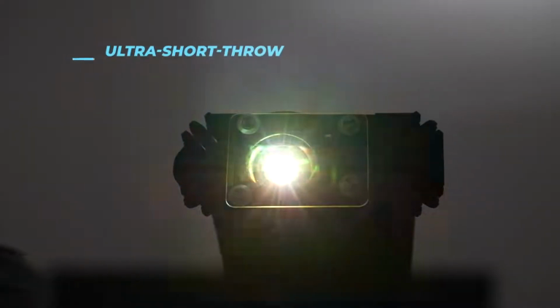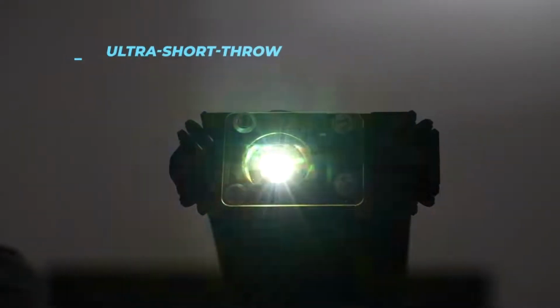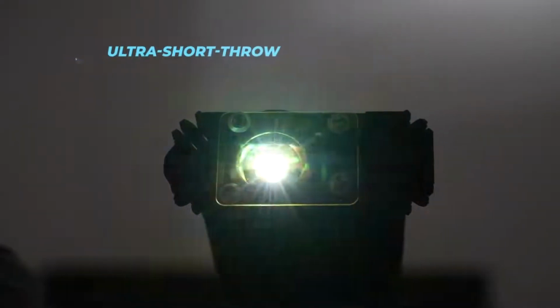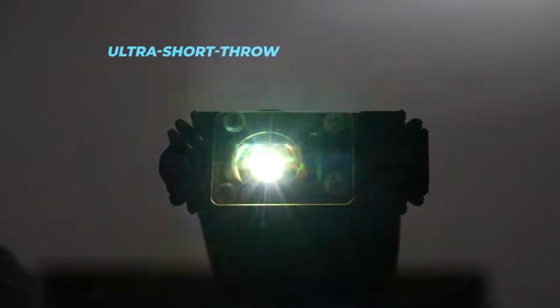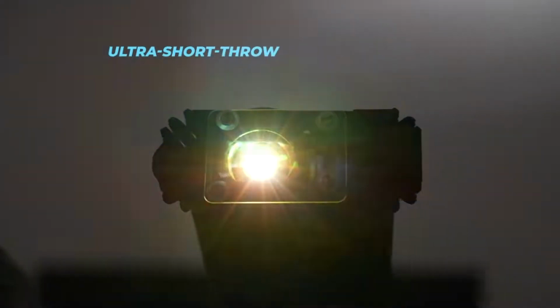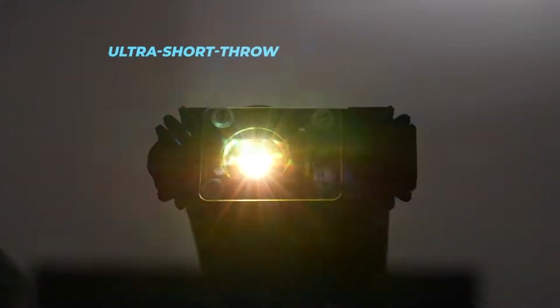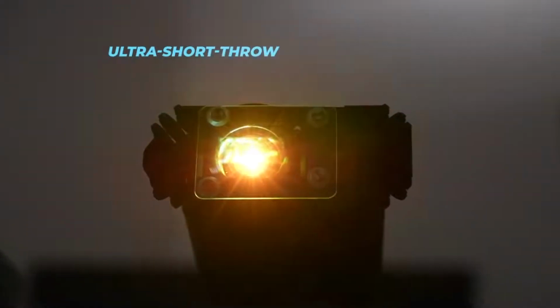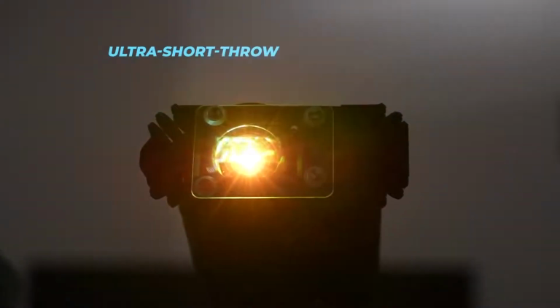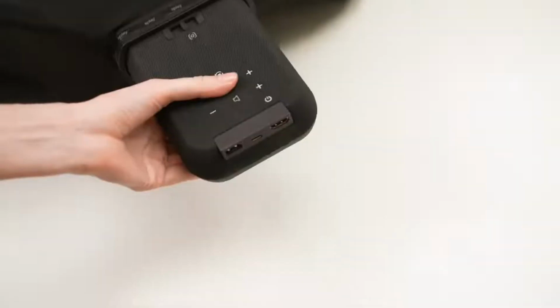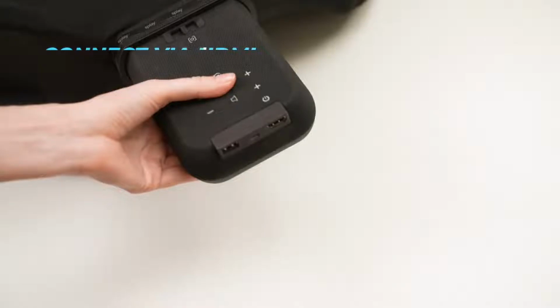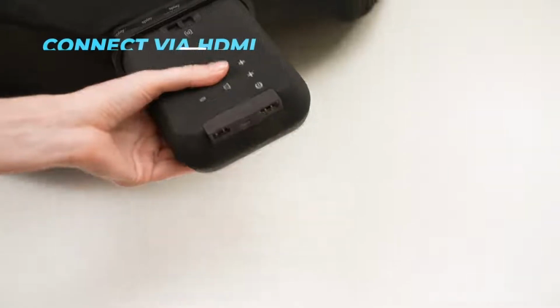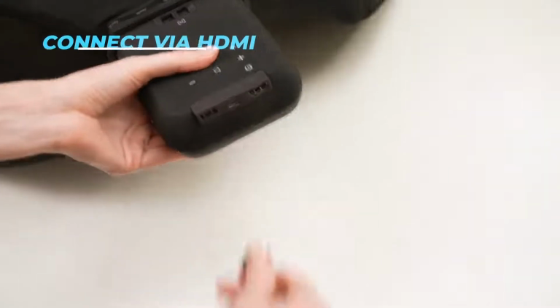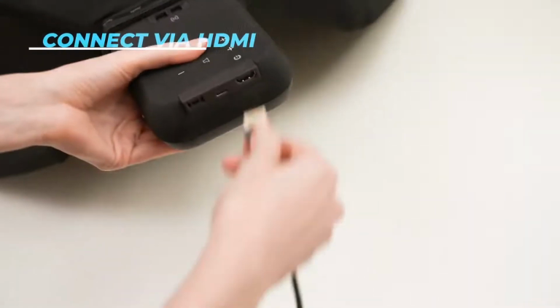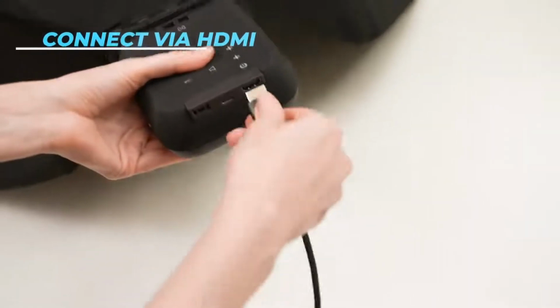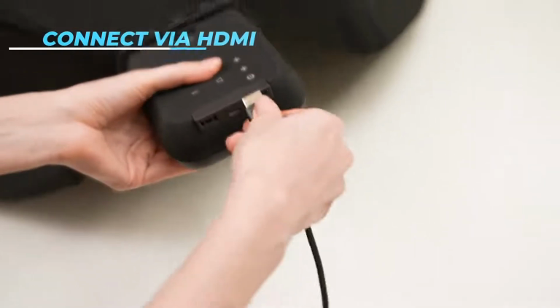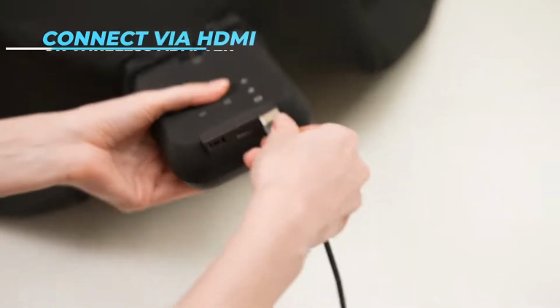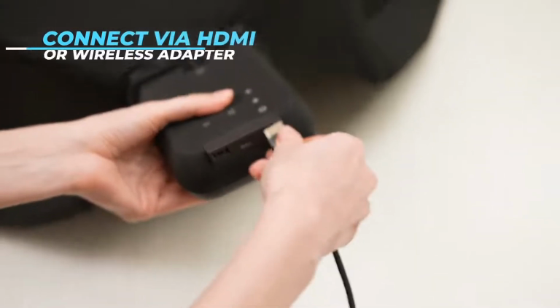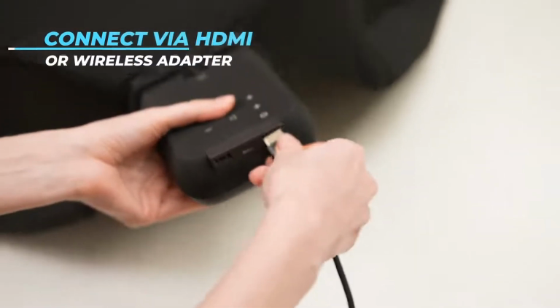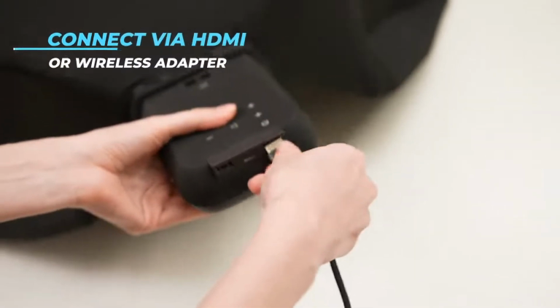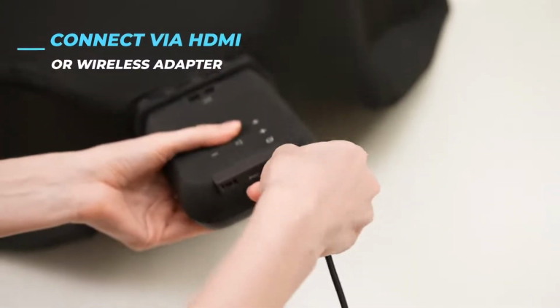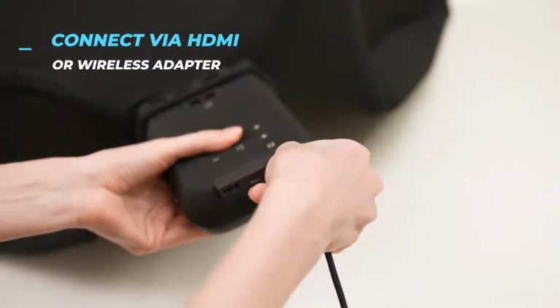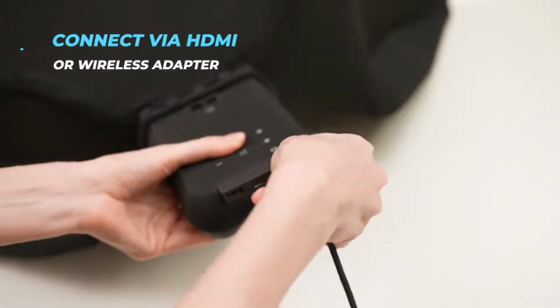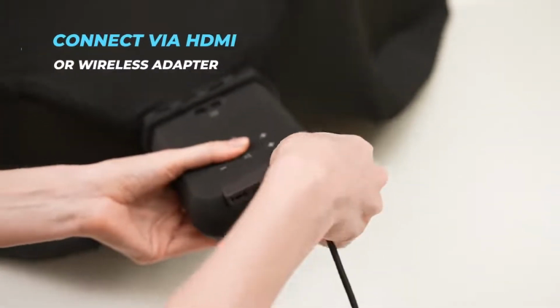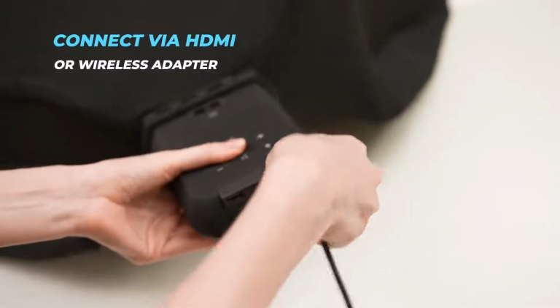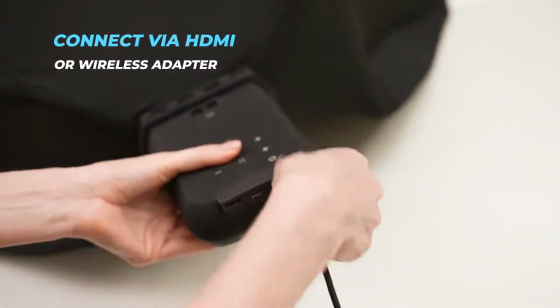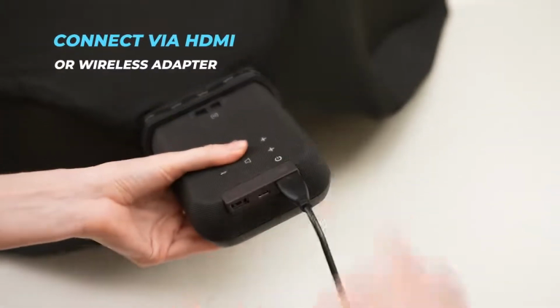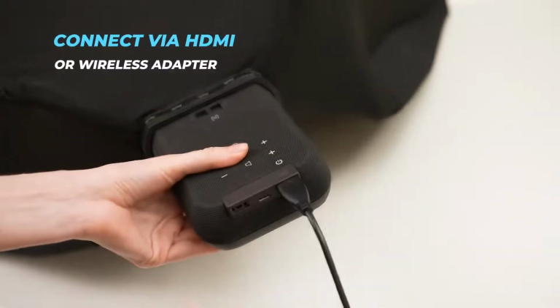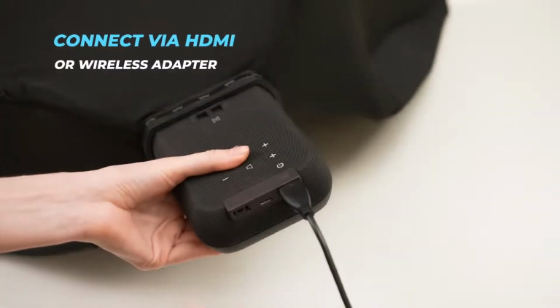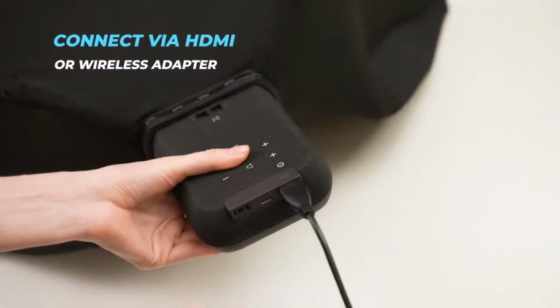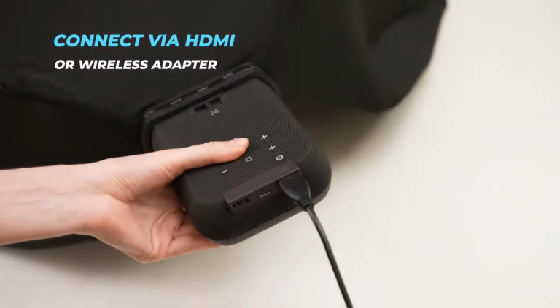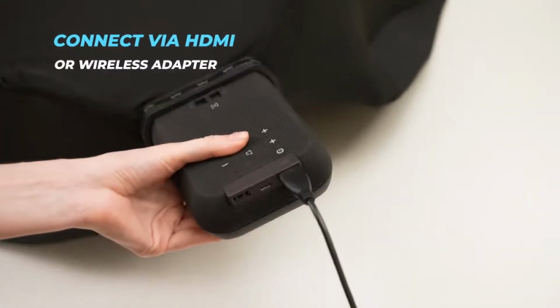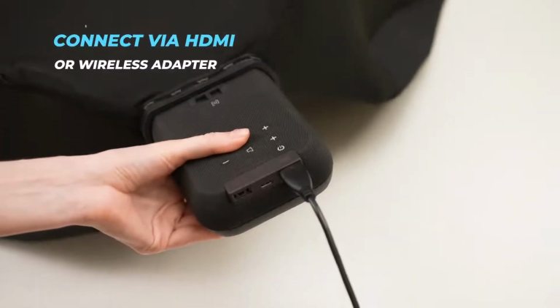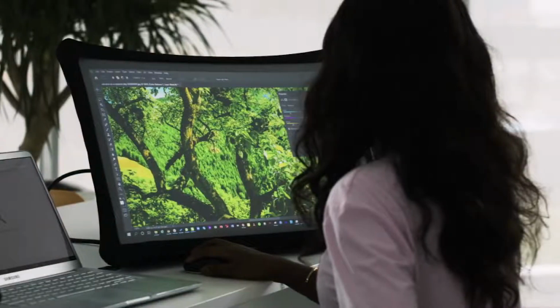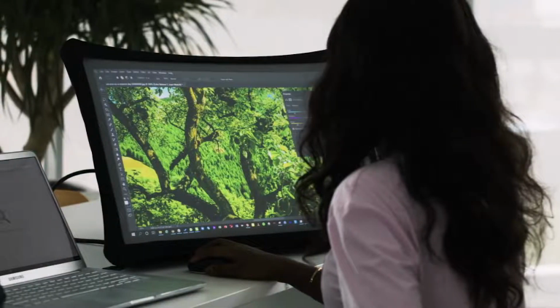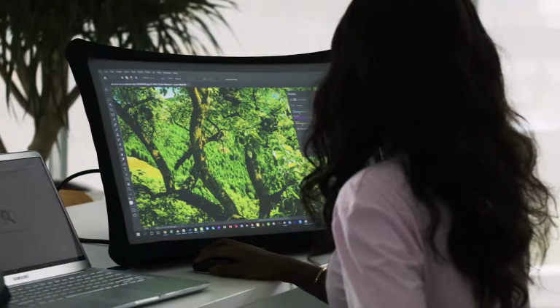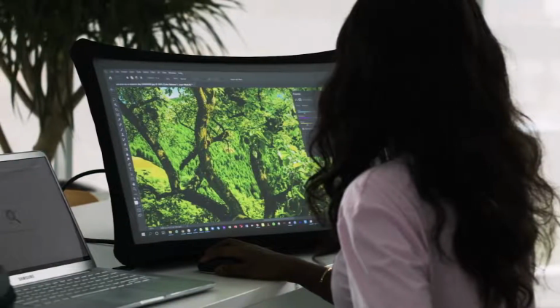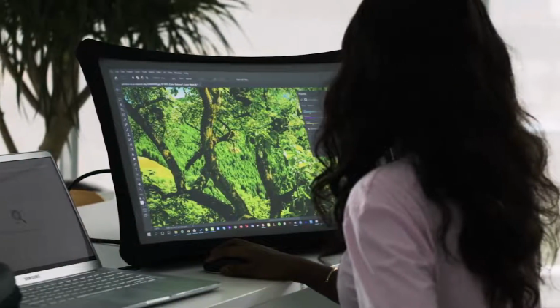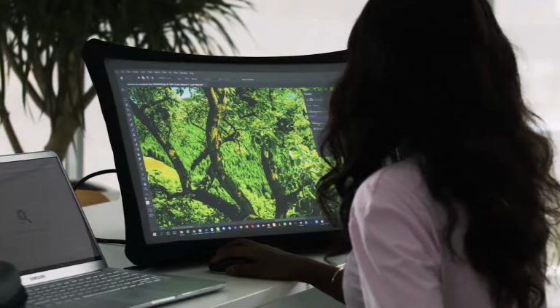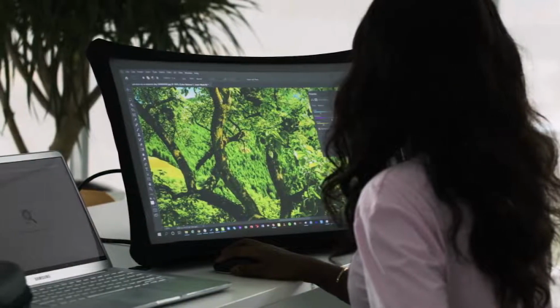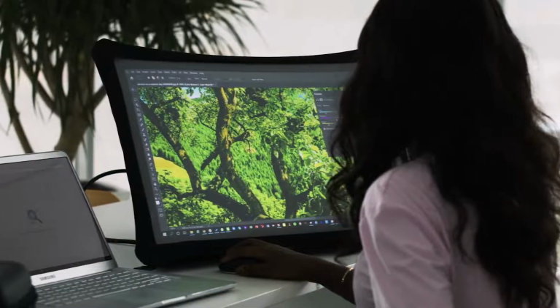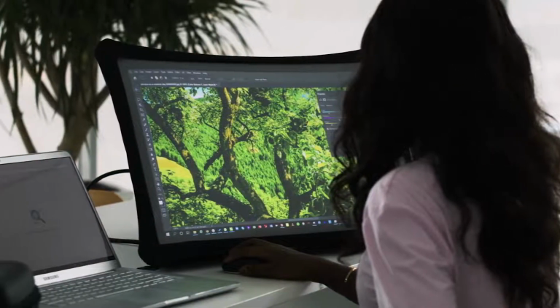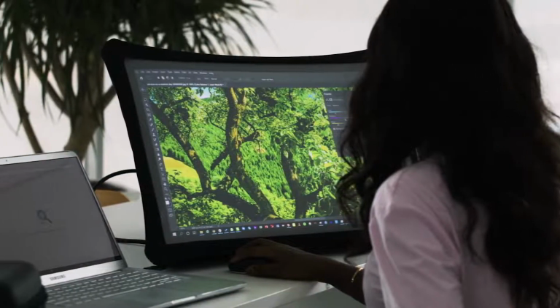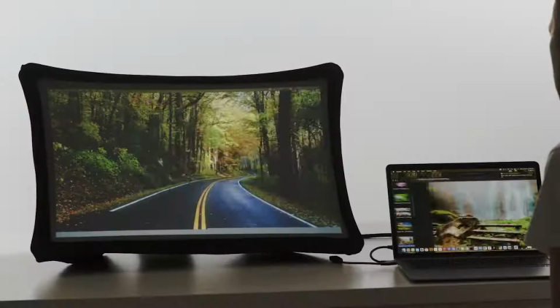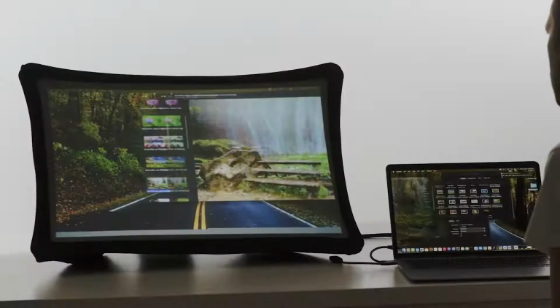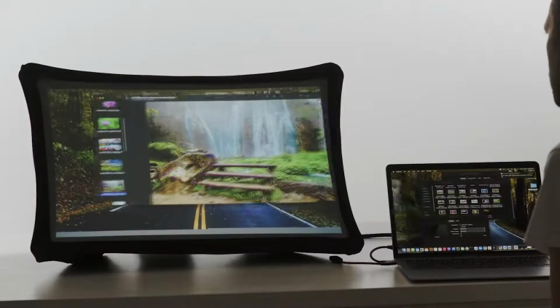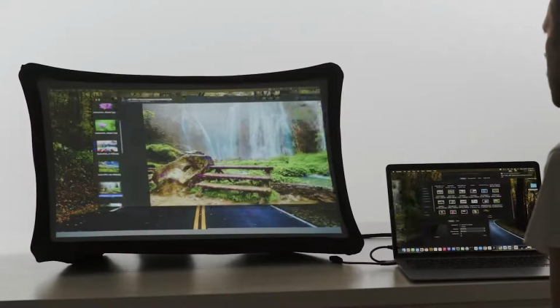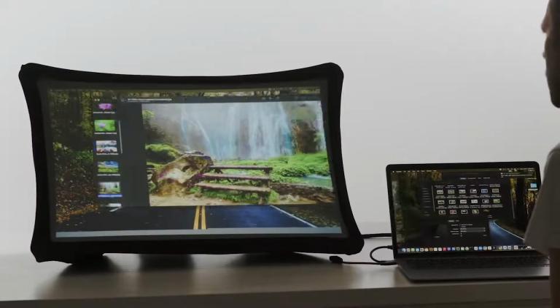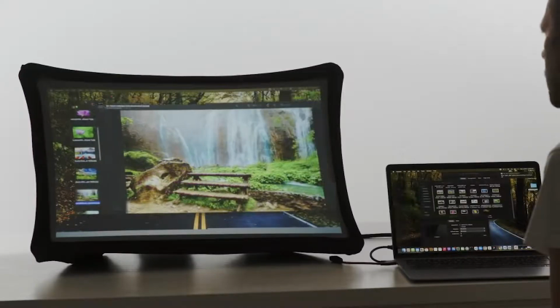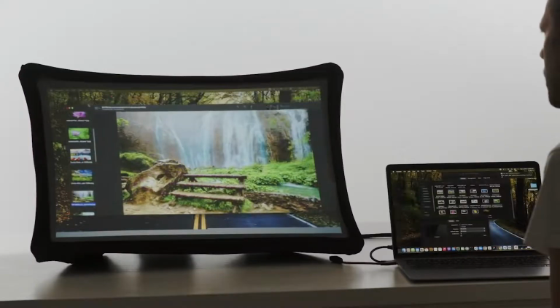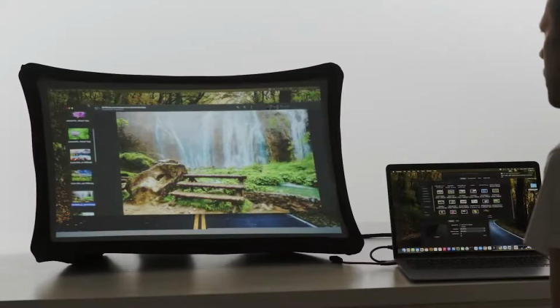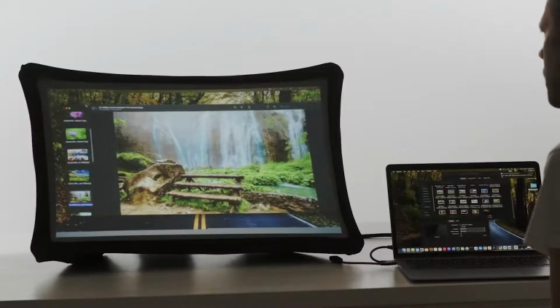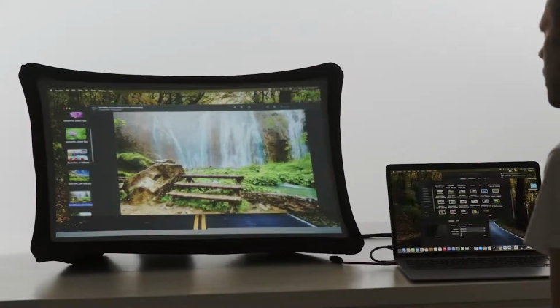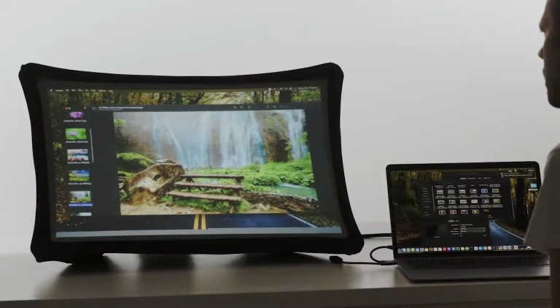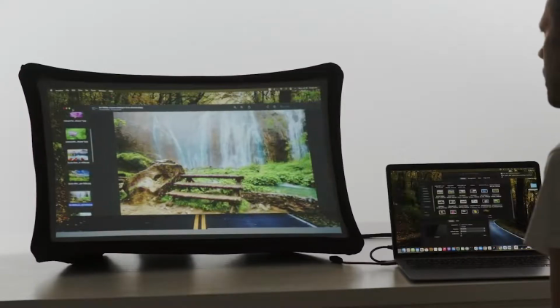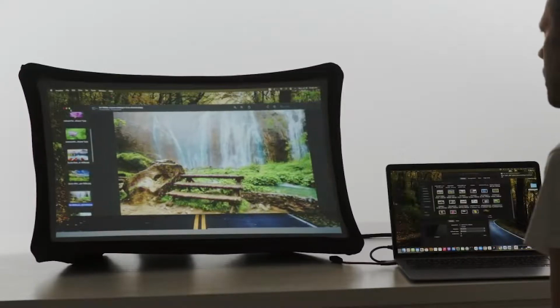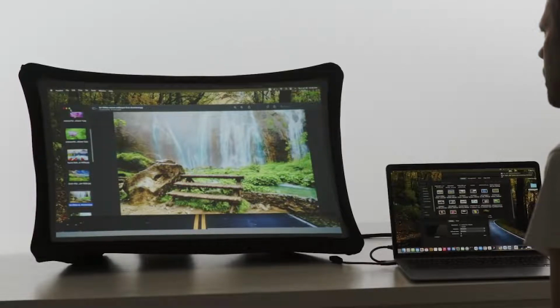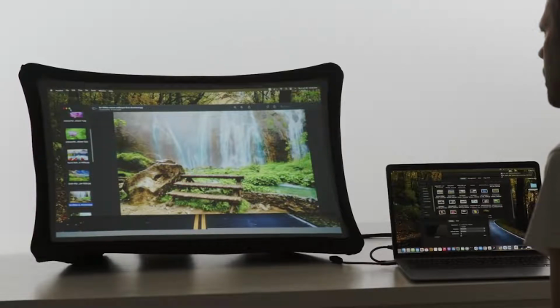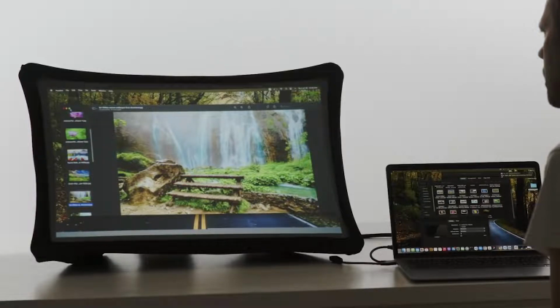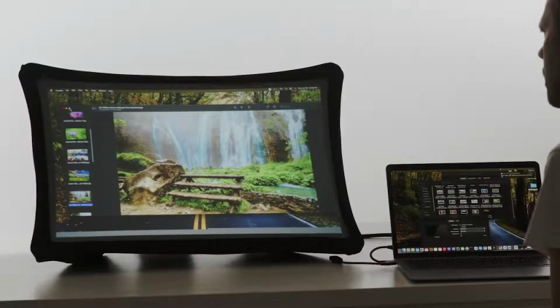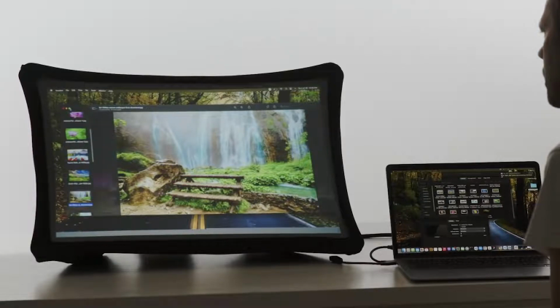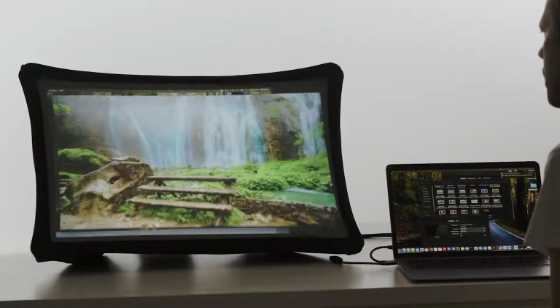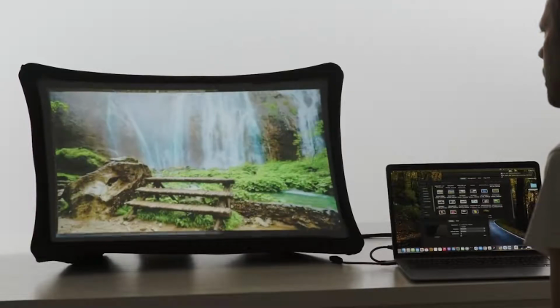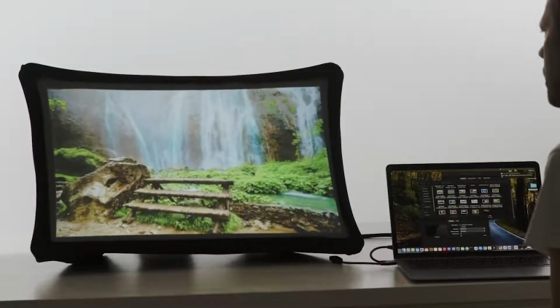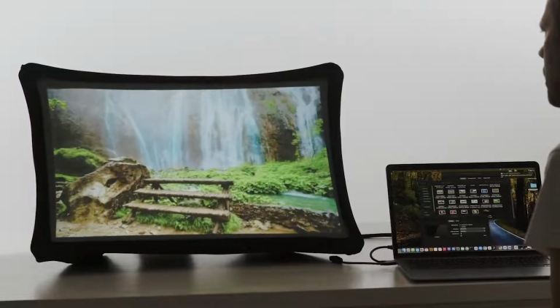Just connect your computer, phone, or game console through HDMI or a wireless adapter and use it as your main or second screen.